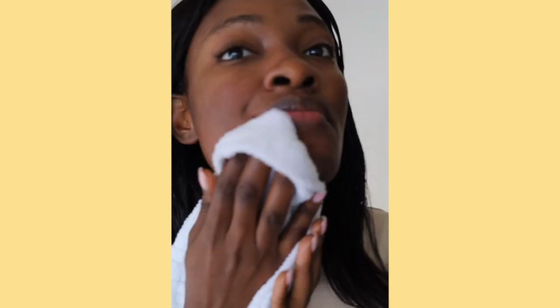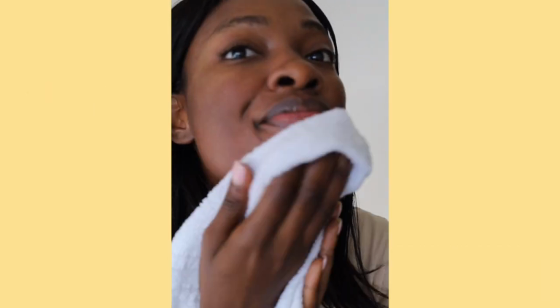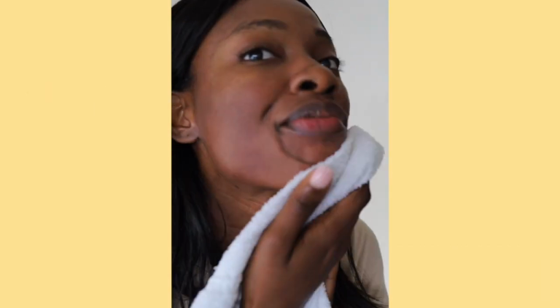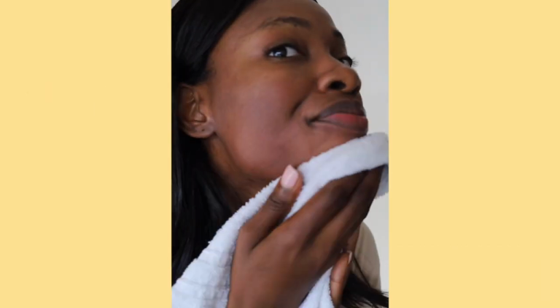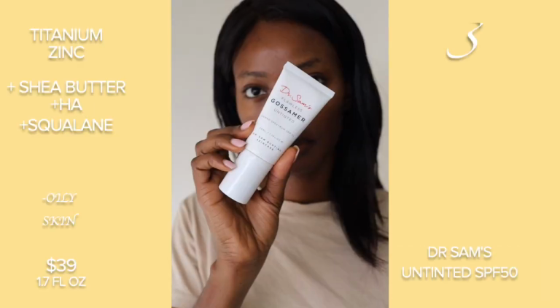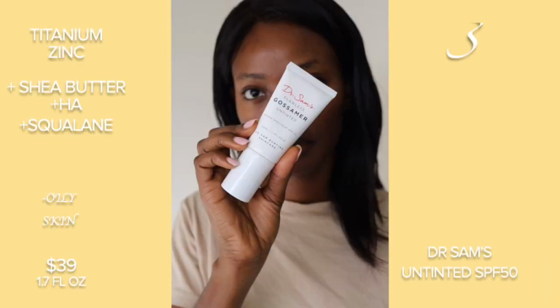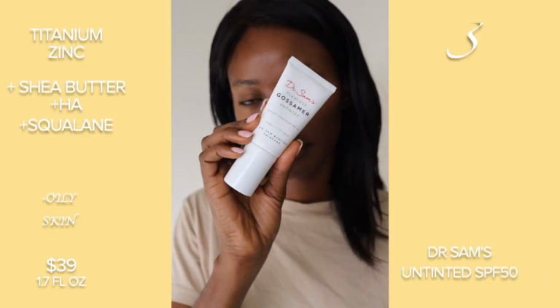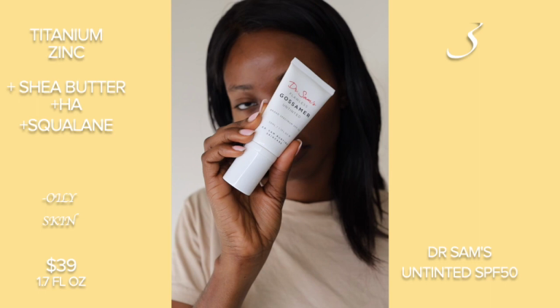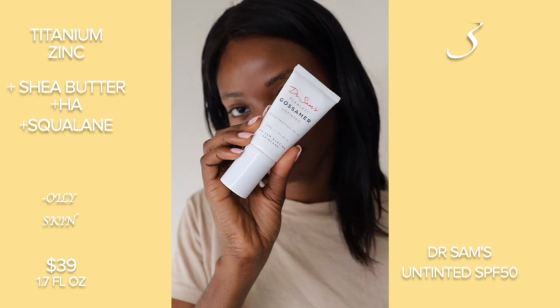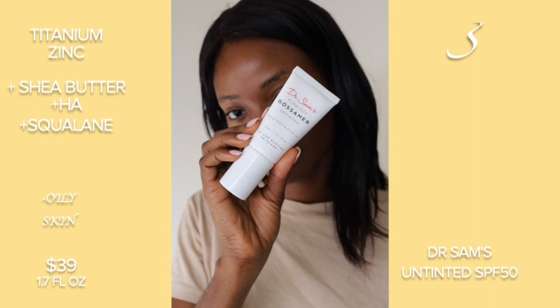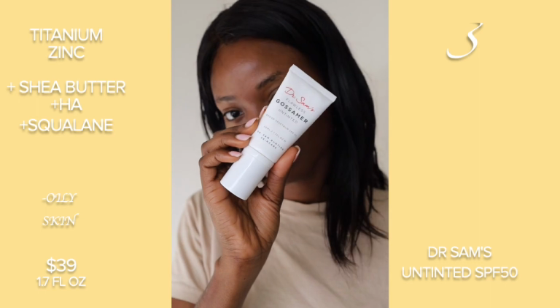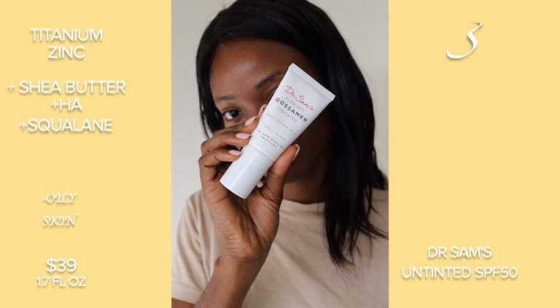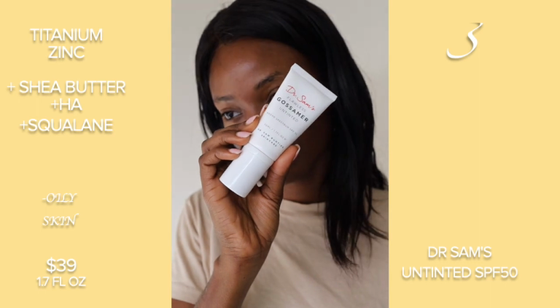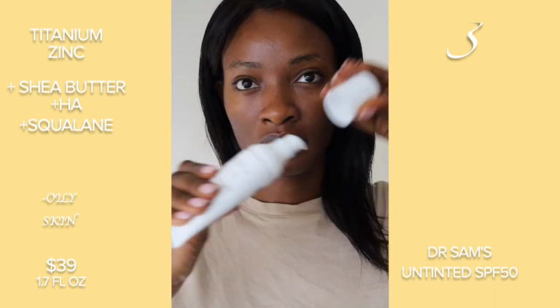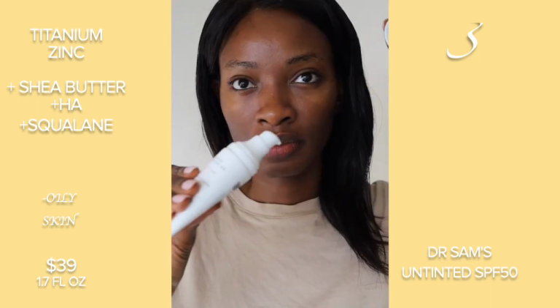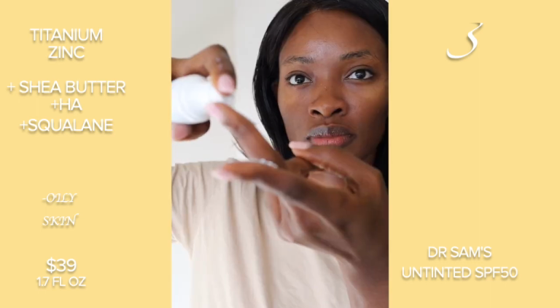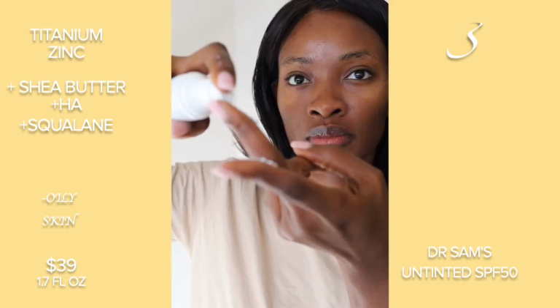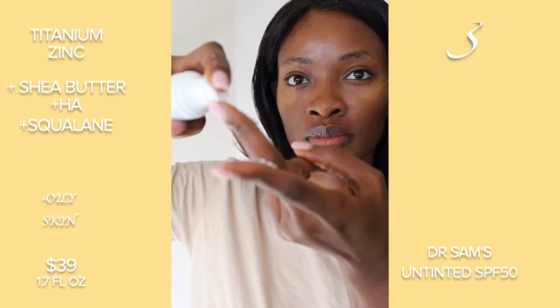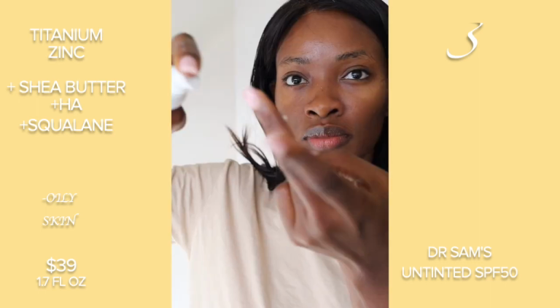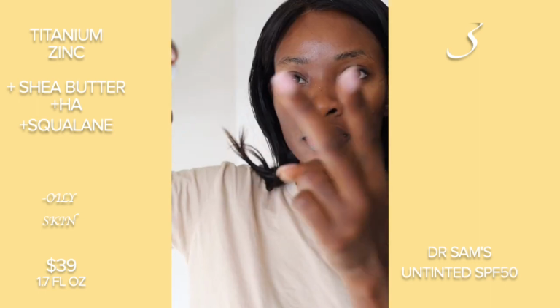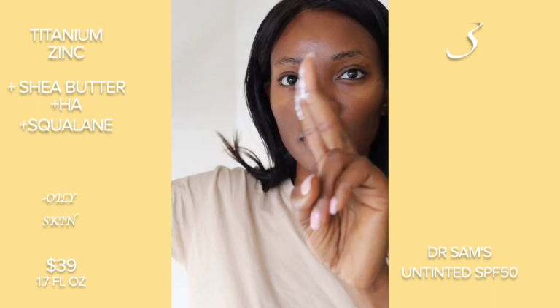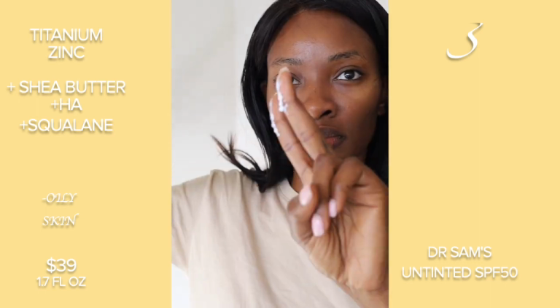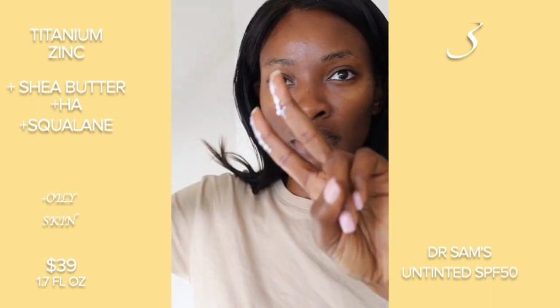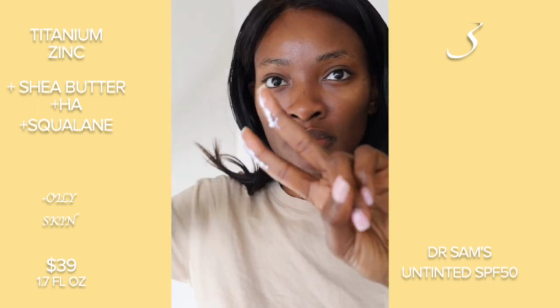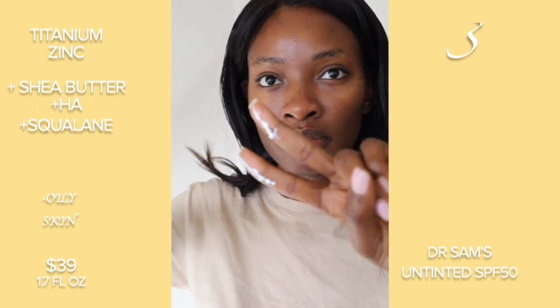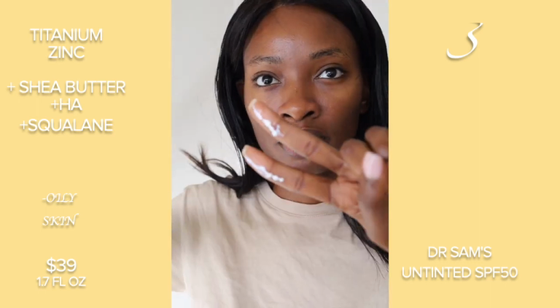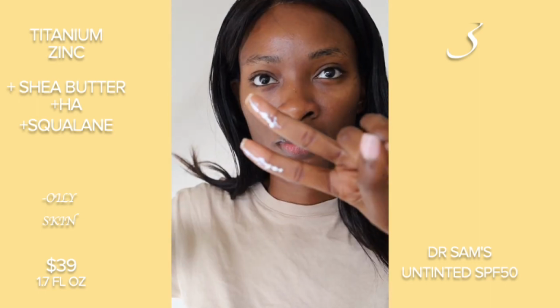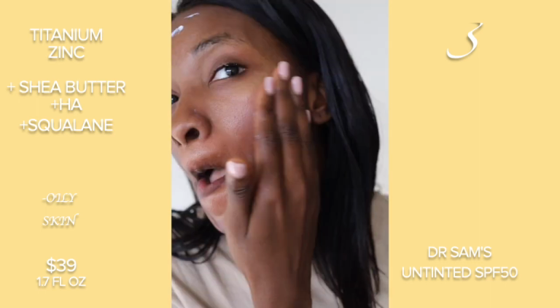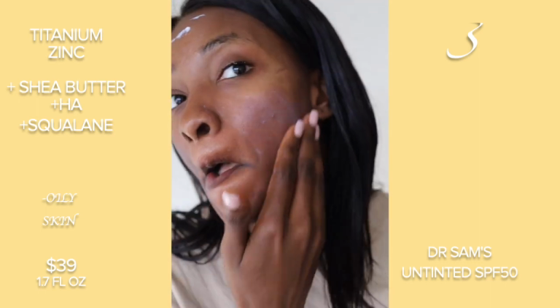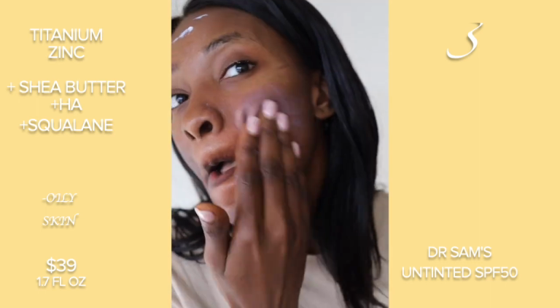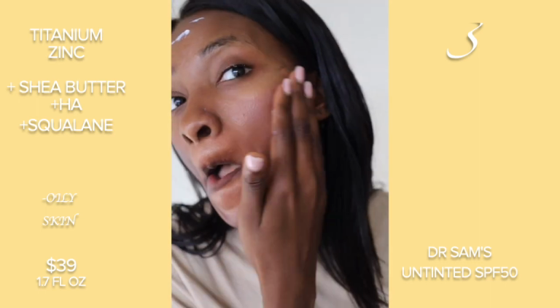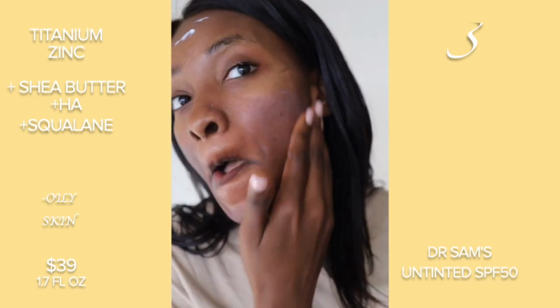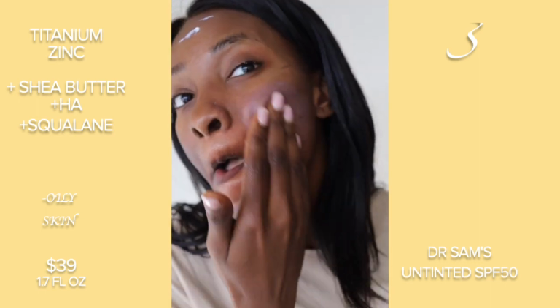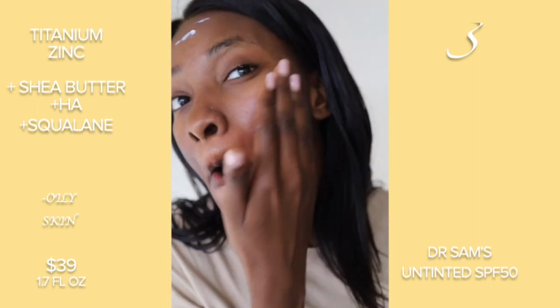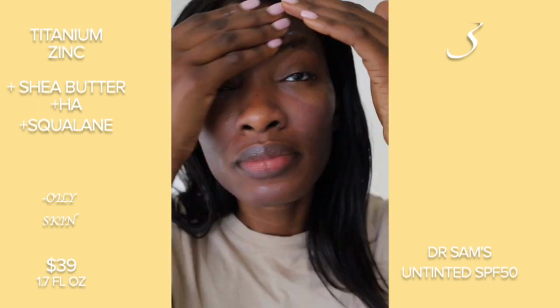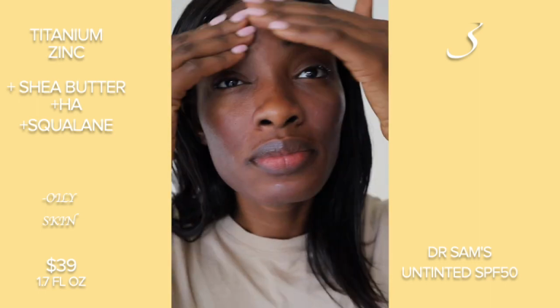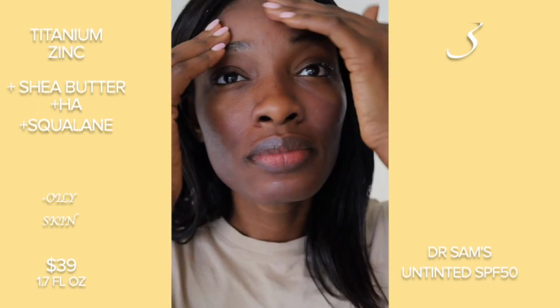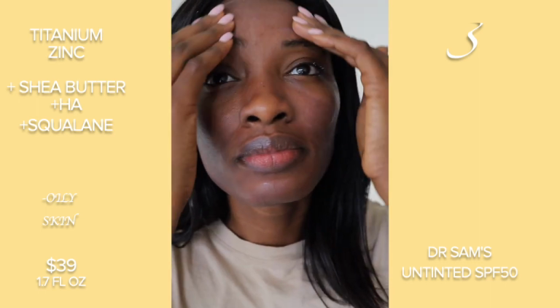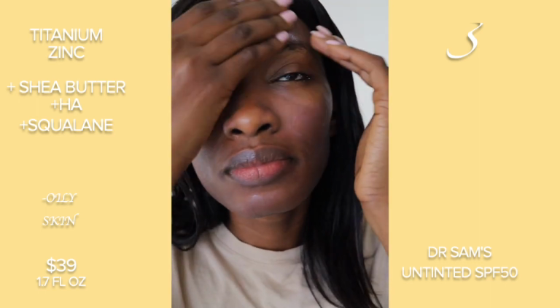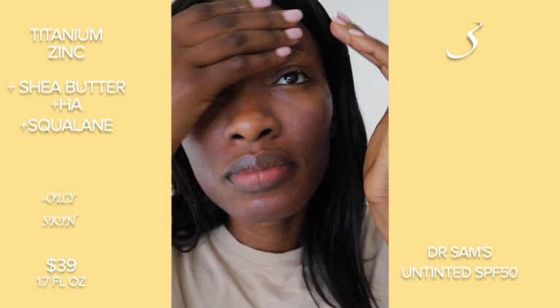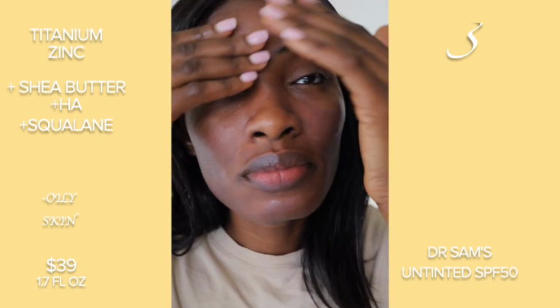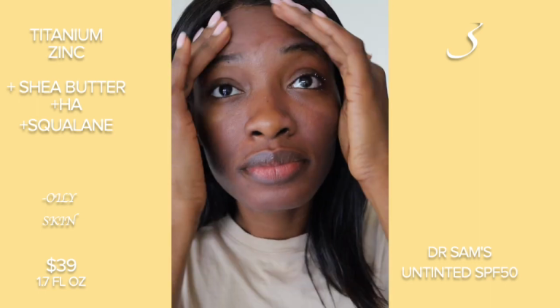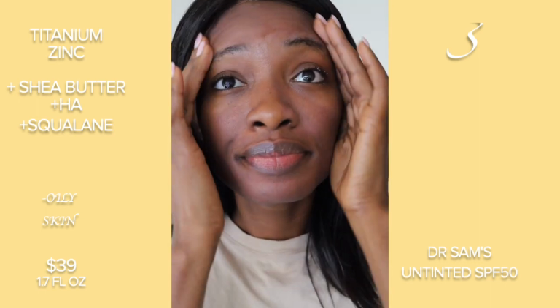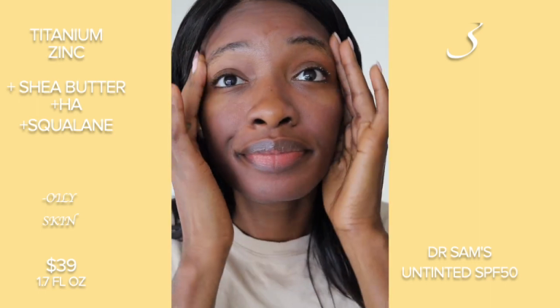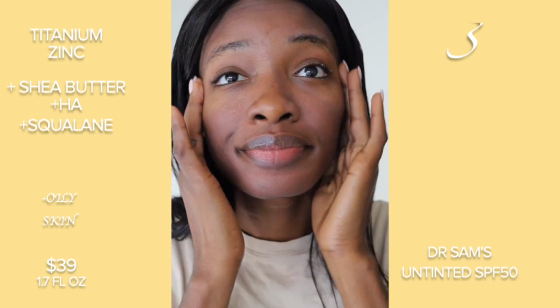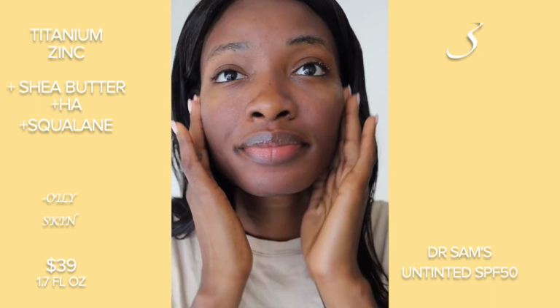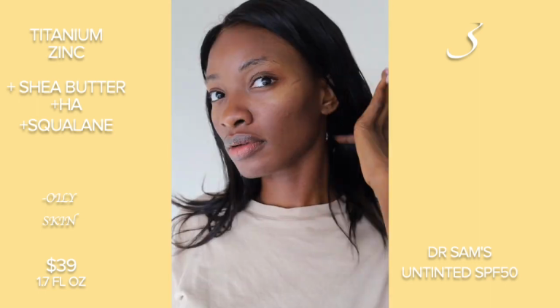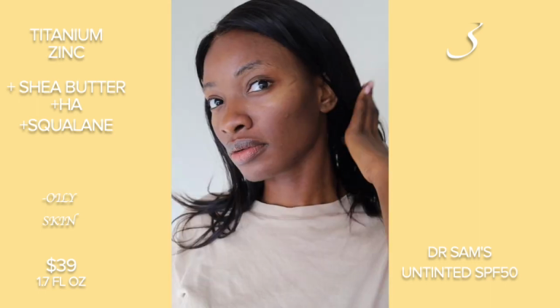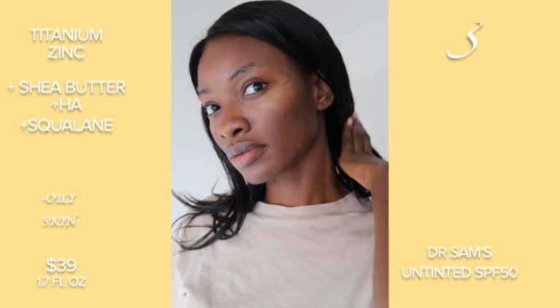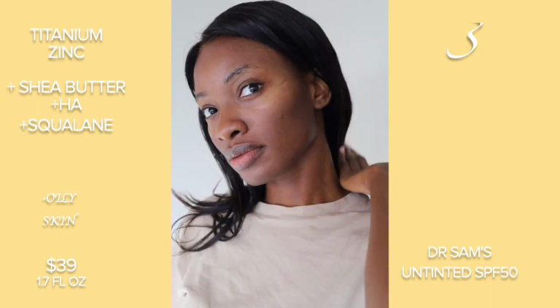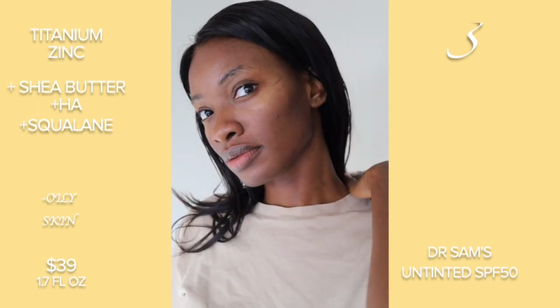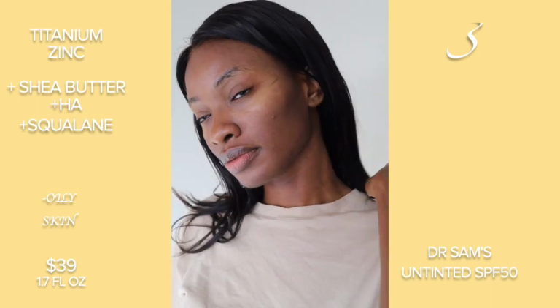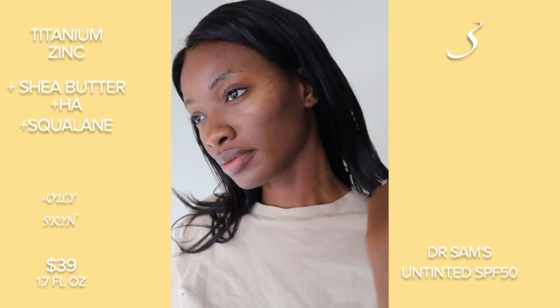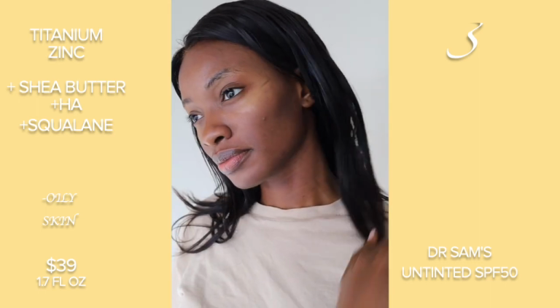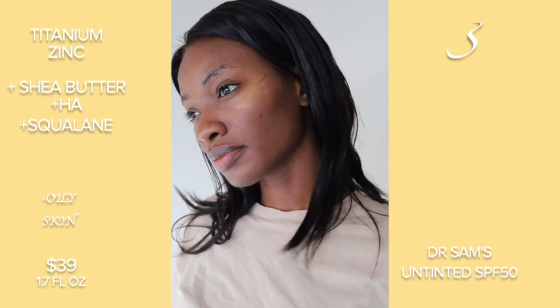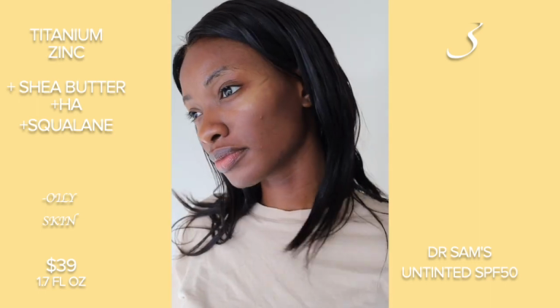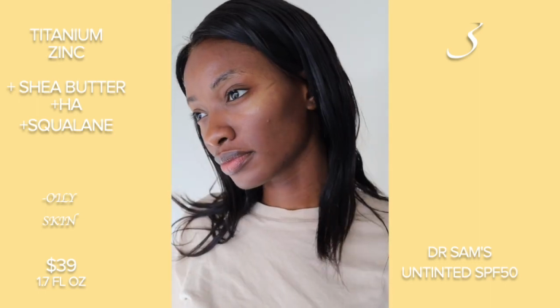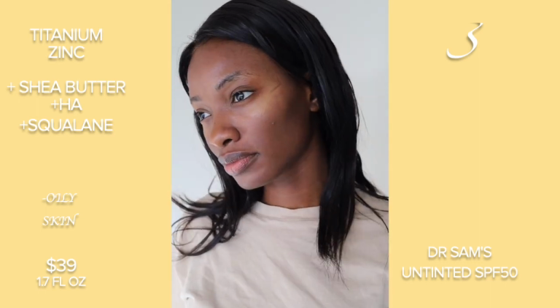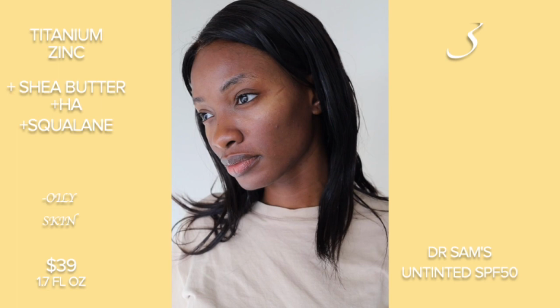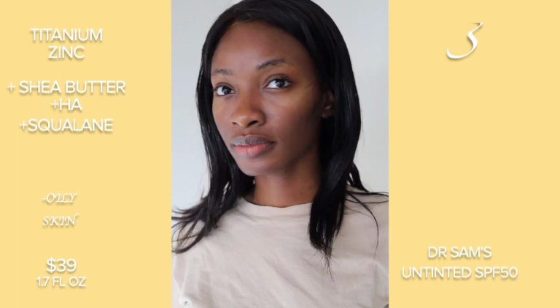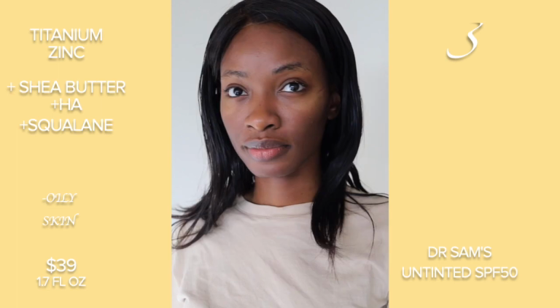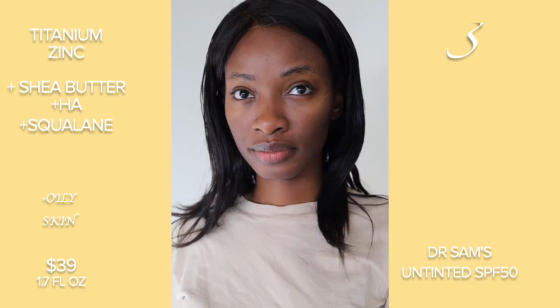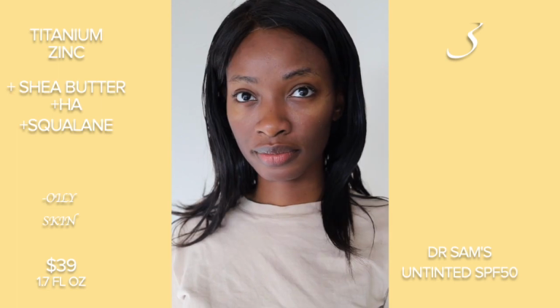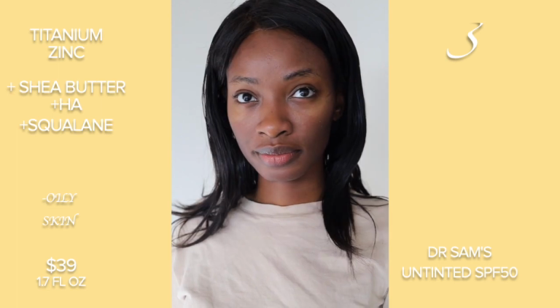Next we're moving on to Dr. Sam's. This one didn't really tell me the percentage of zinc or titanium because it's a UK brand, but I thought the finish is really good.